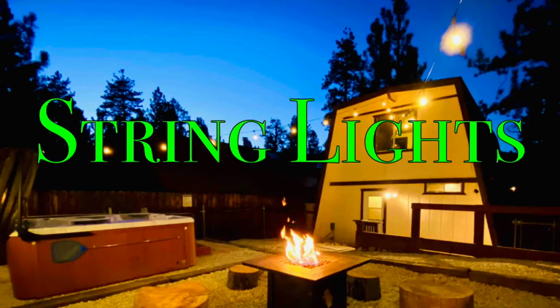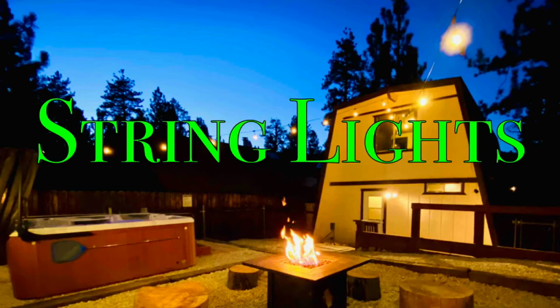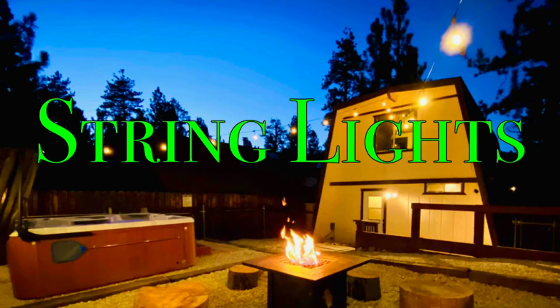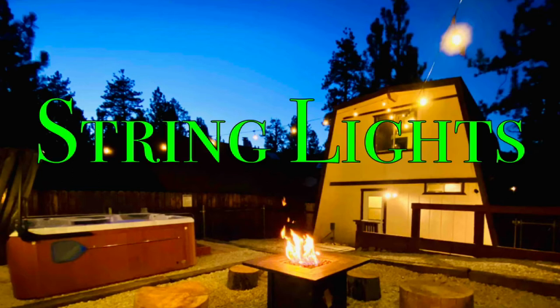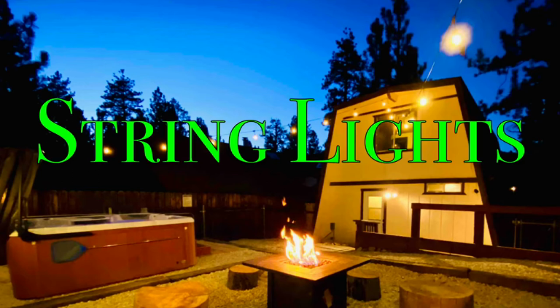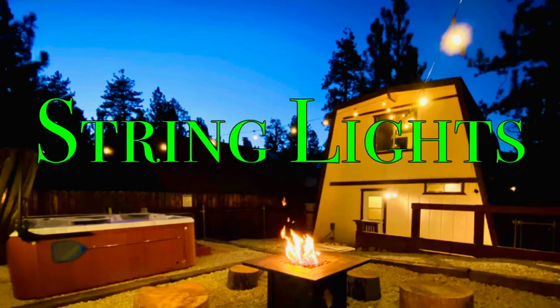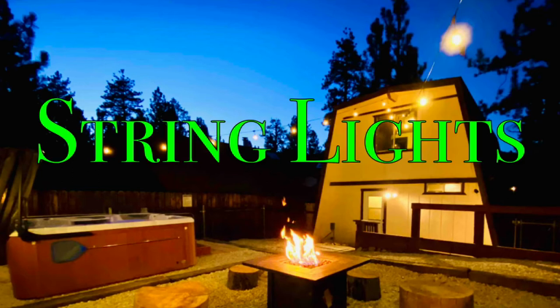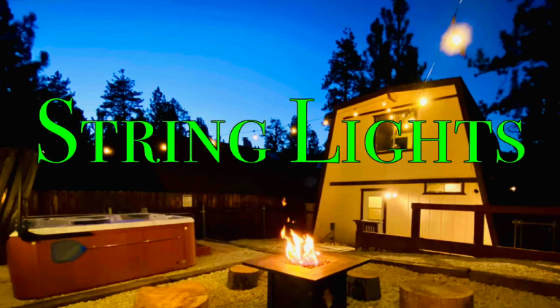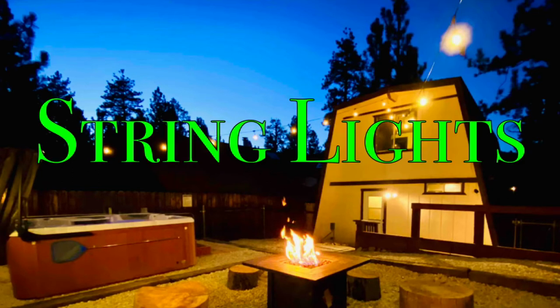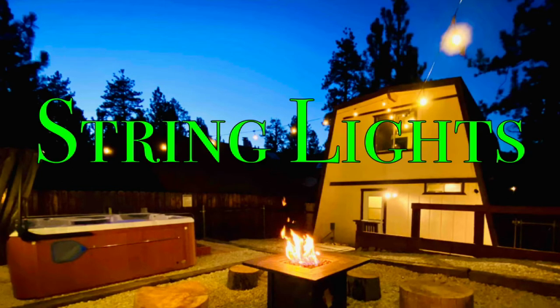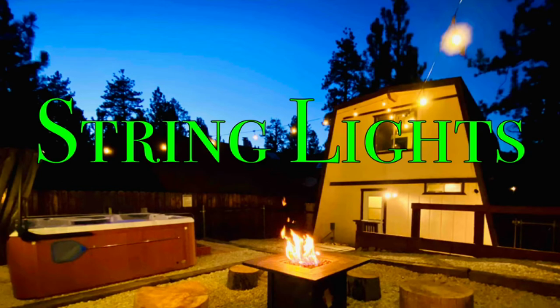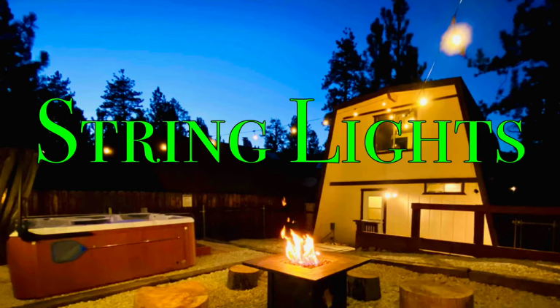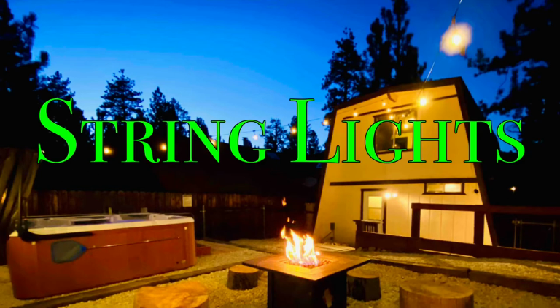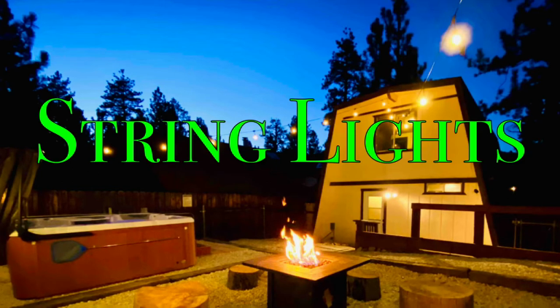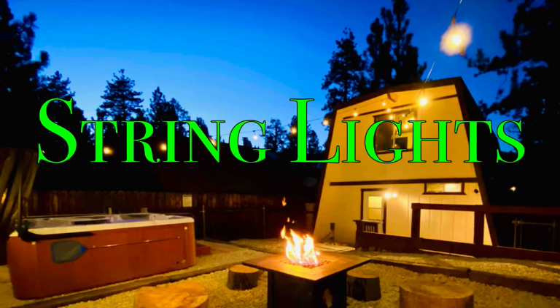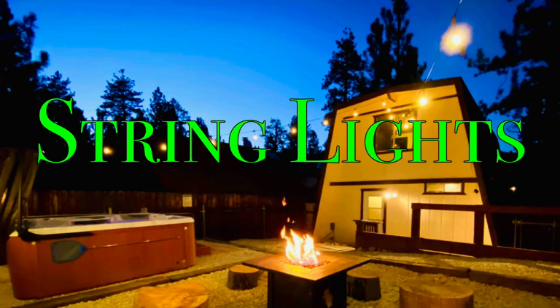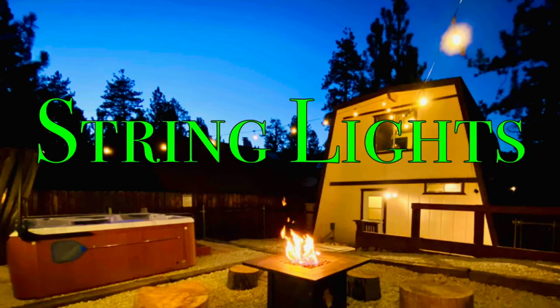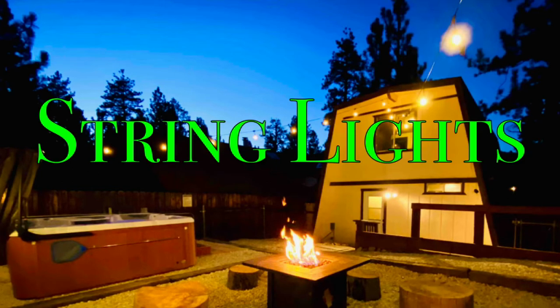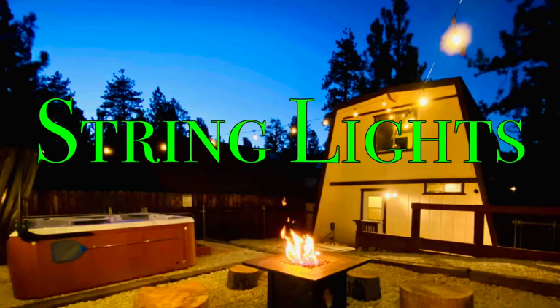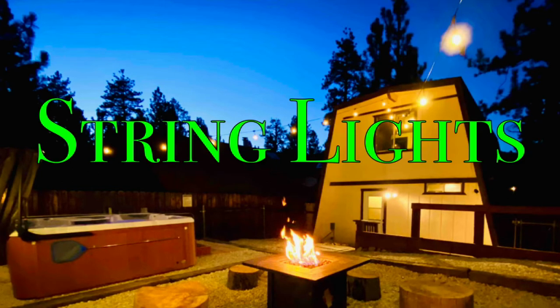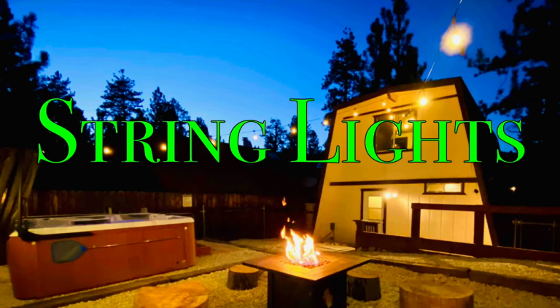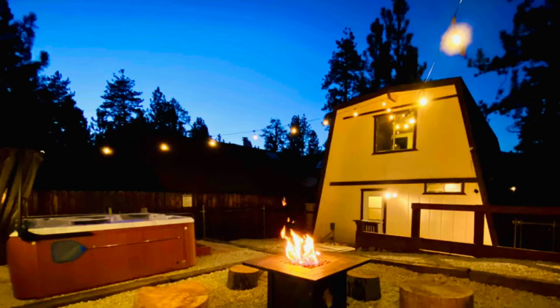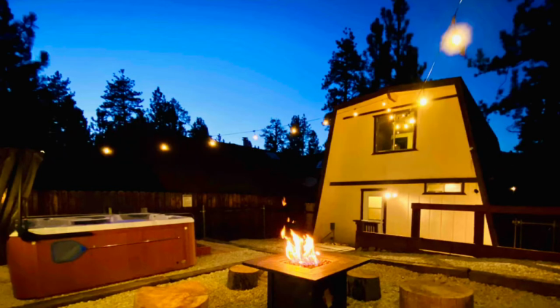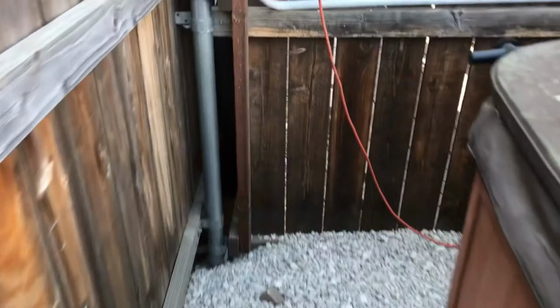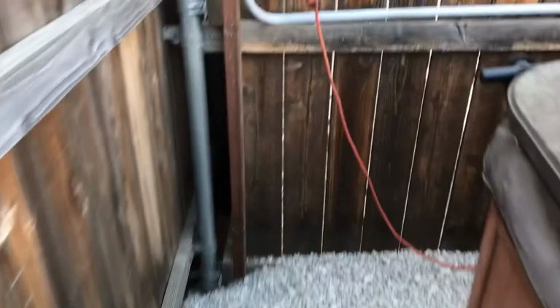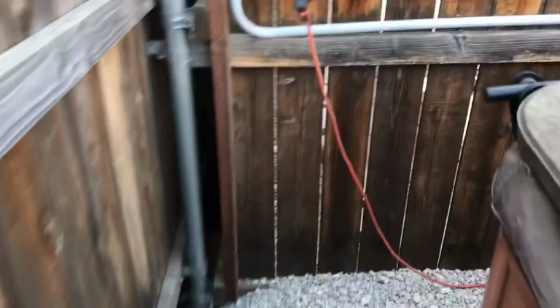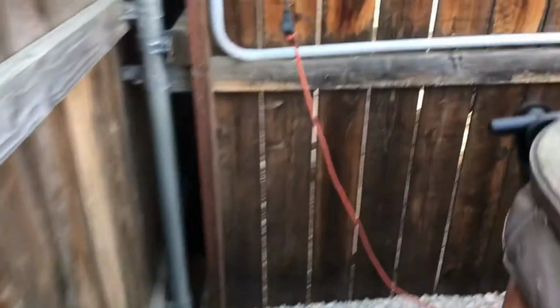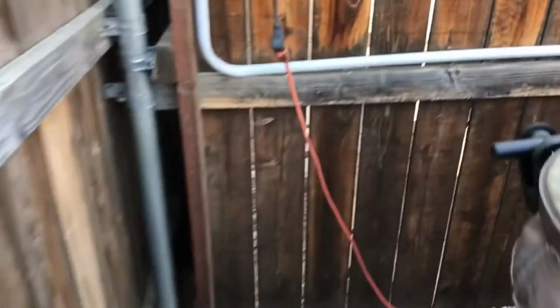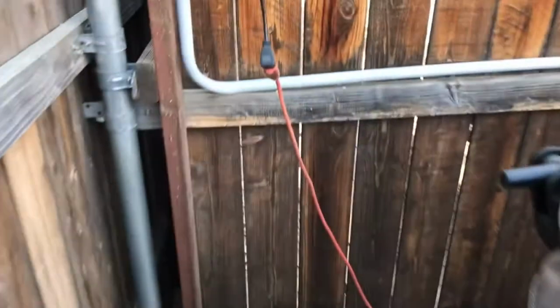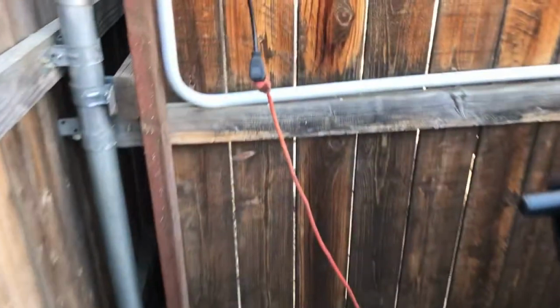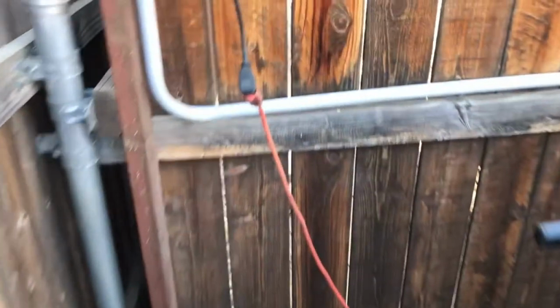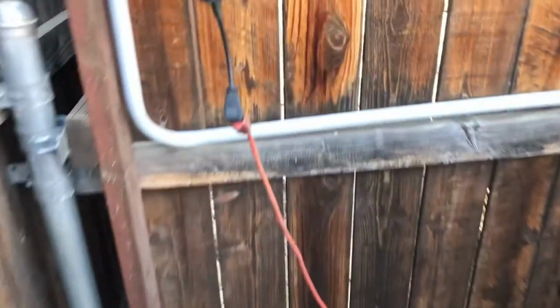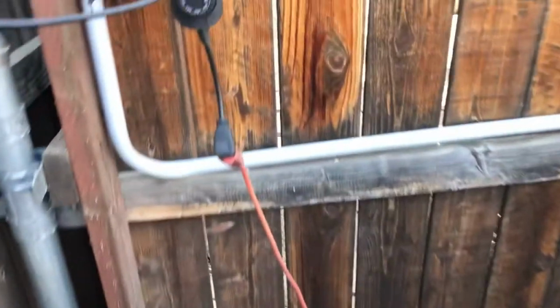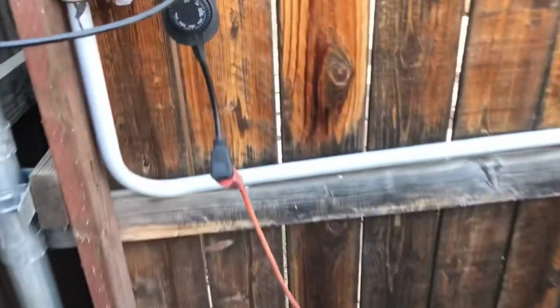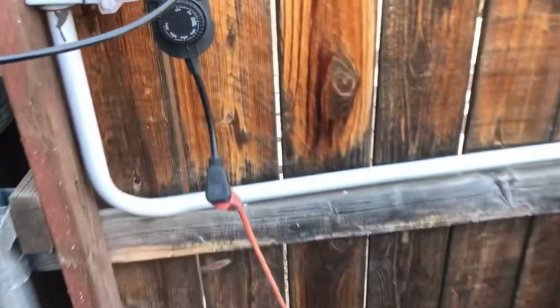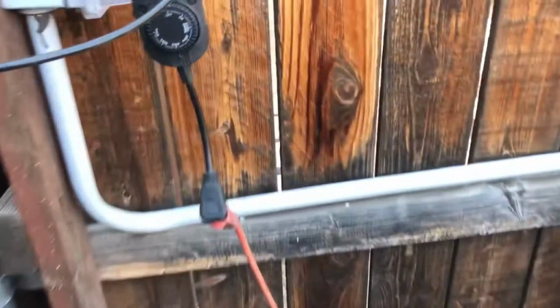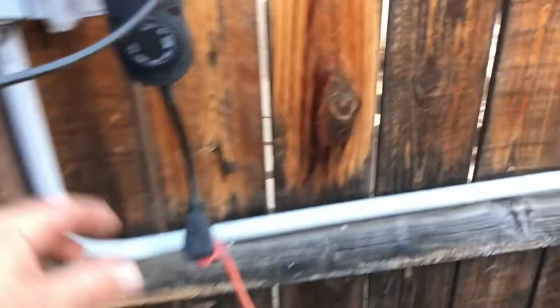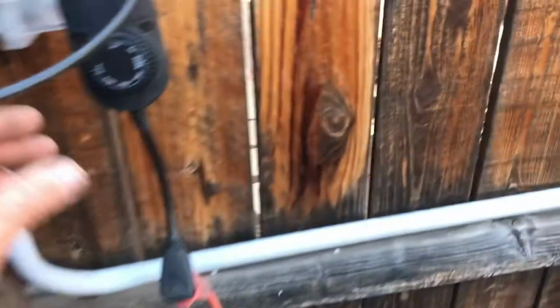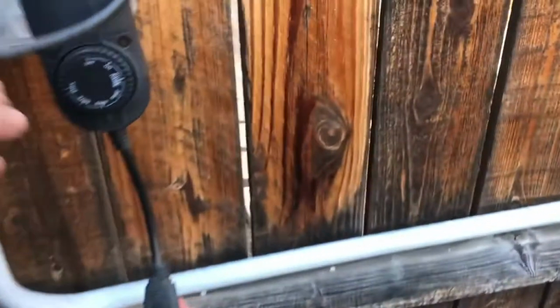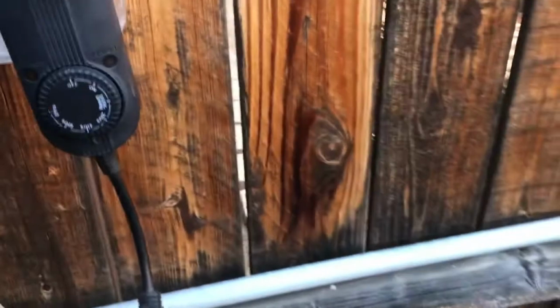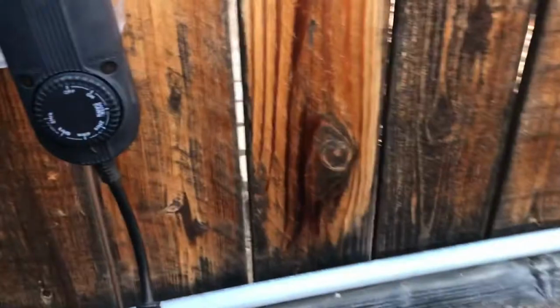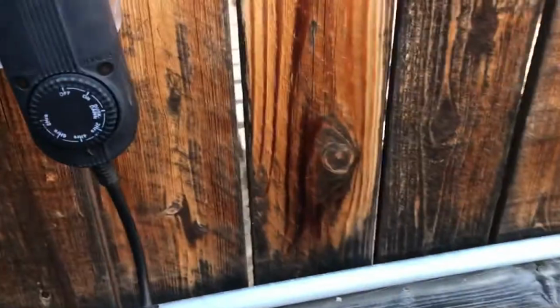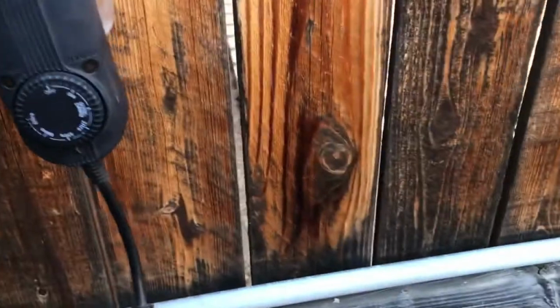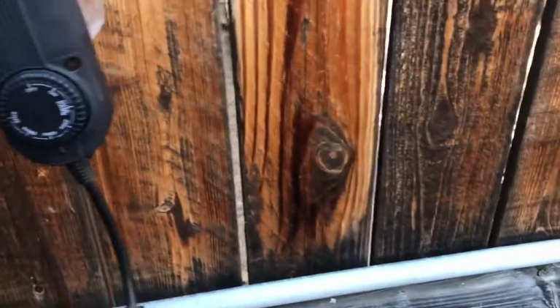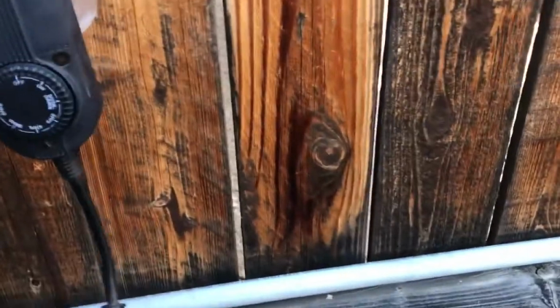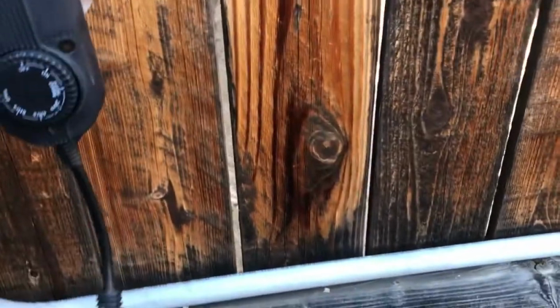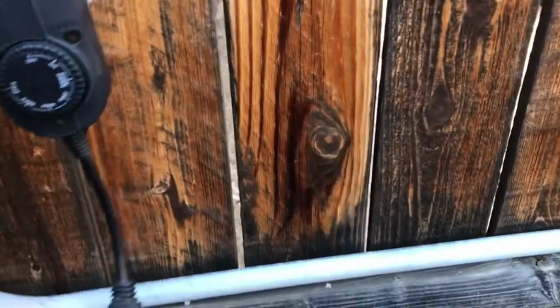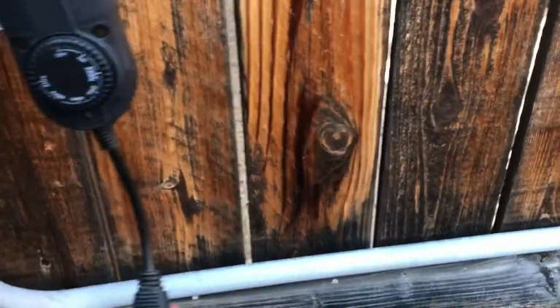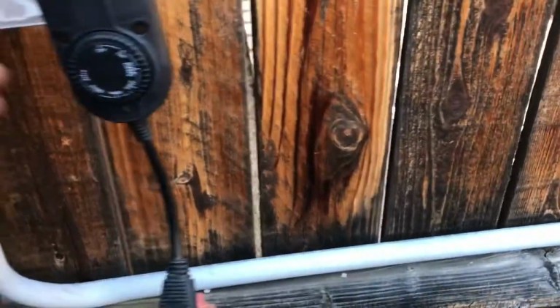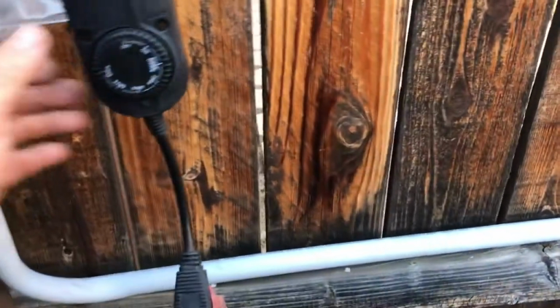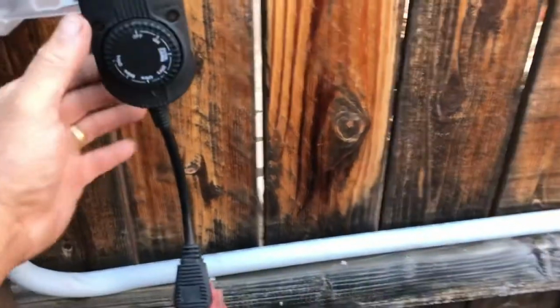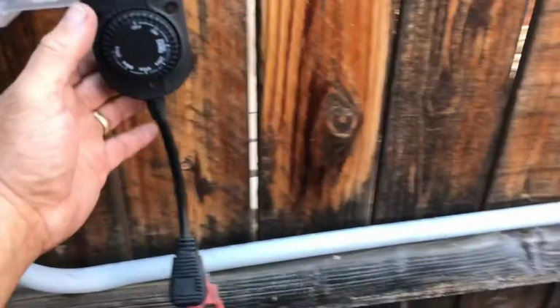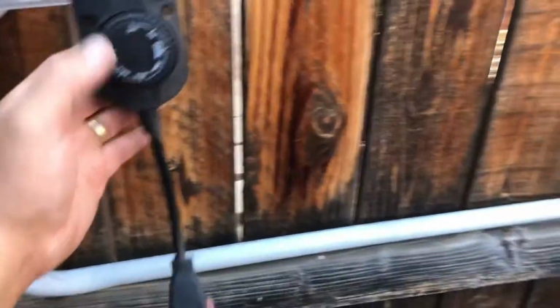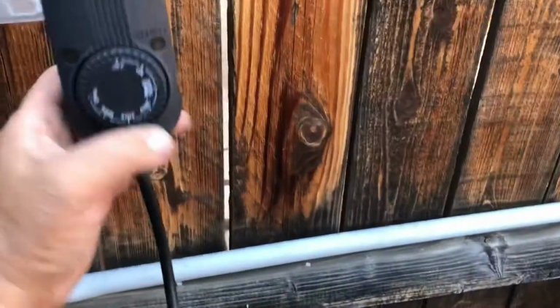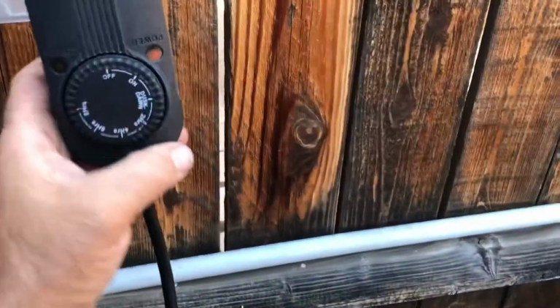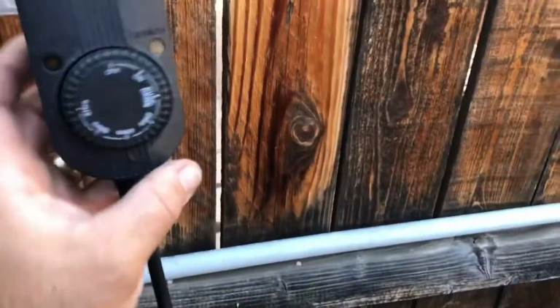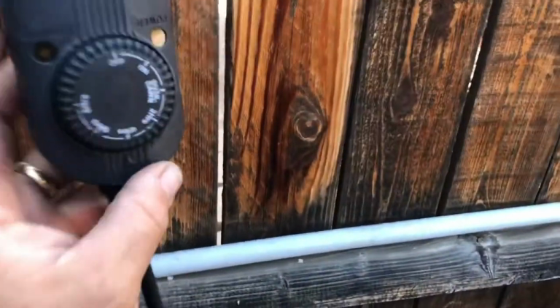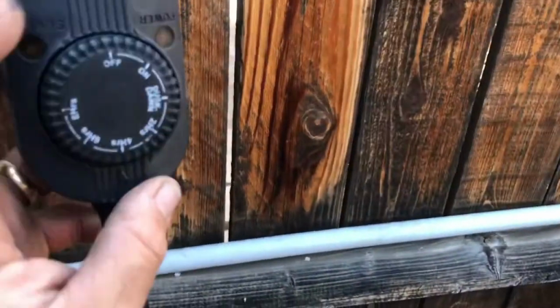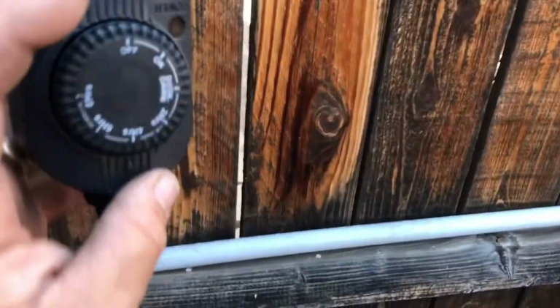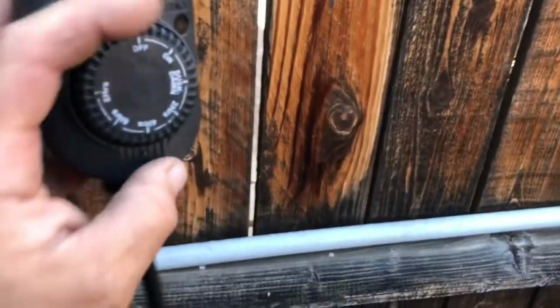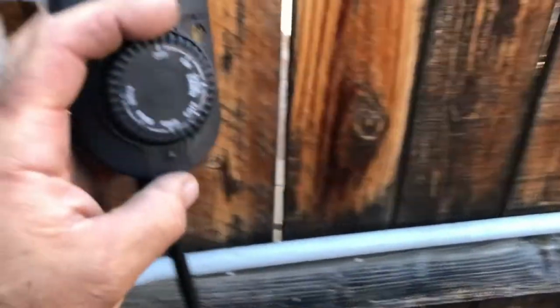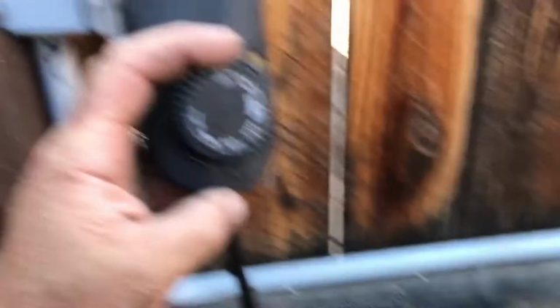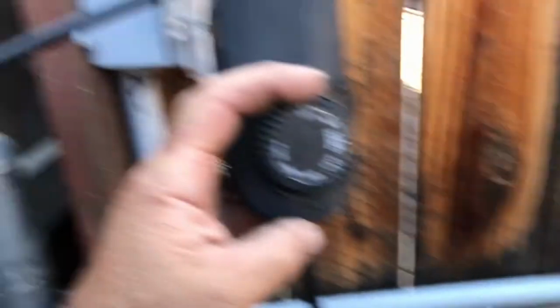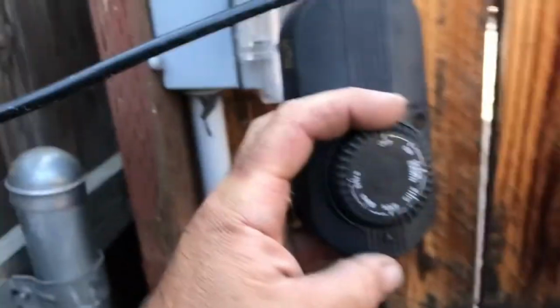Hey everyone, Justin here again for Barewood Cabins. I'm at the Sherwood Cabin and I'm just gonna go over the lighting here for you.